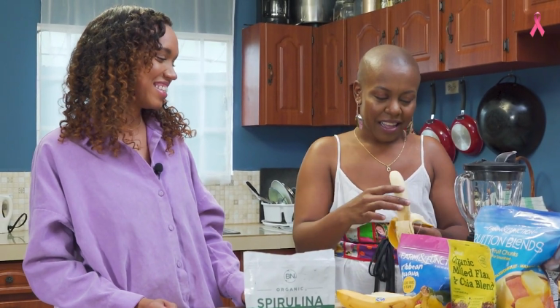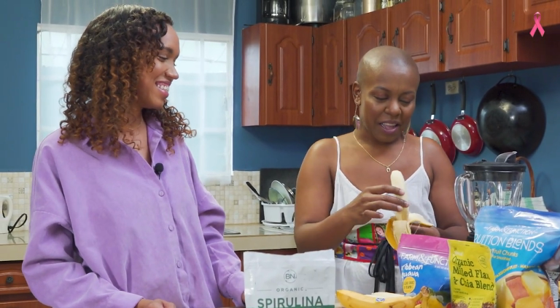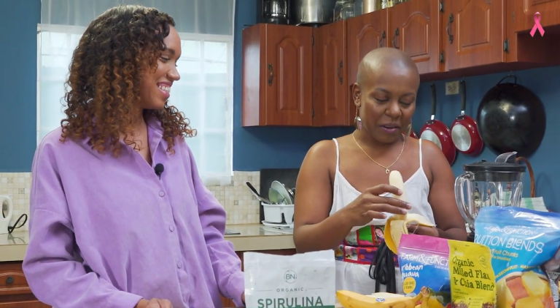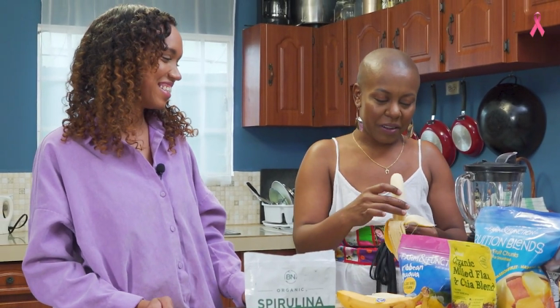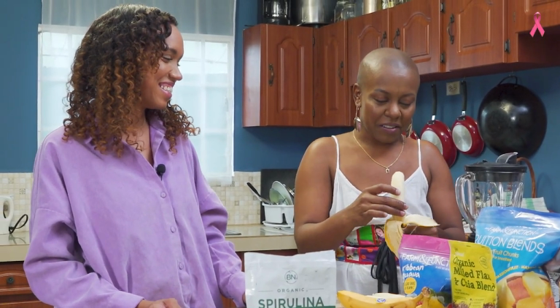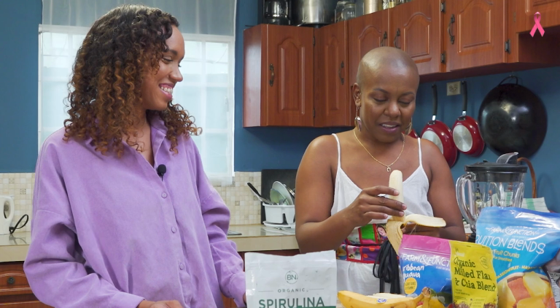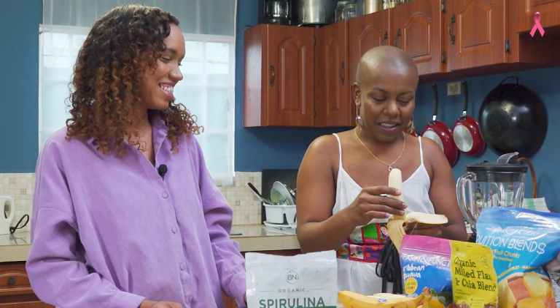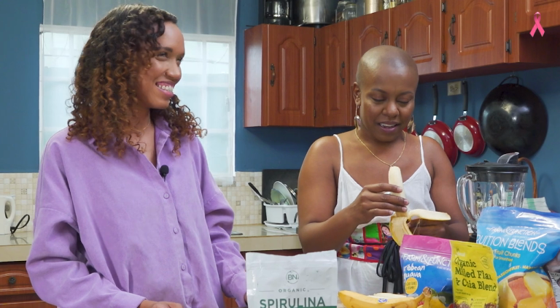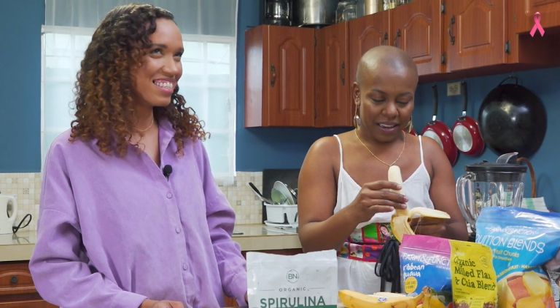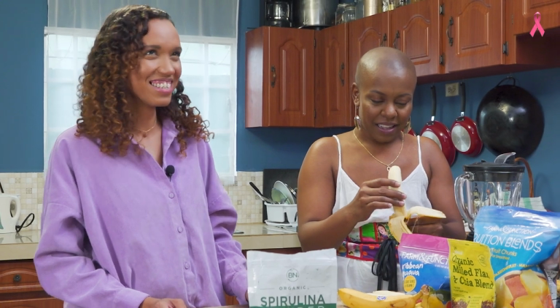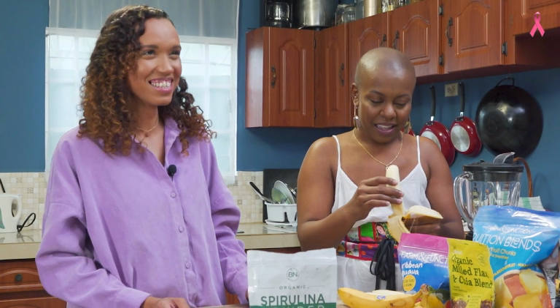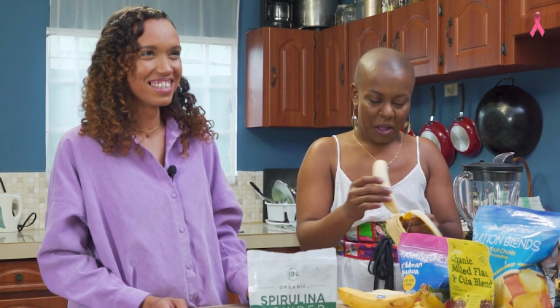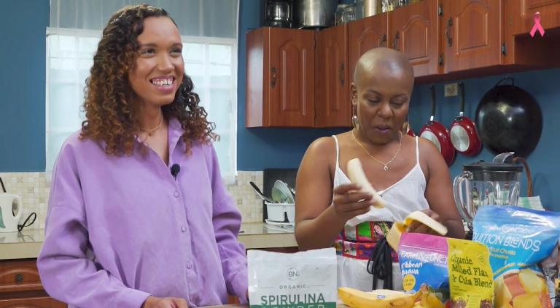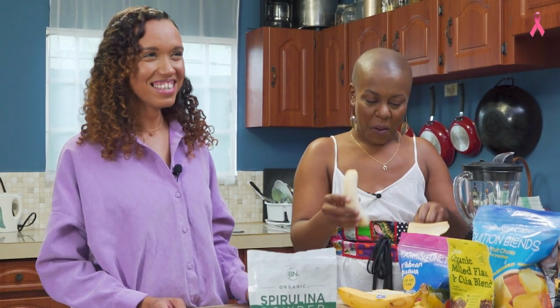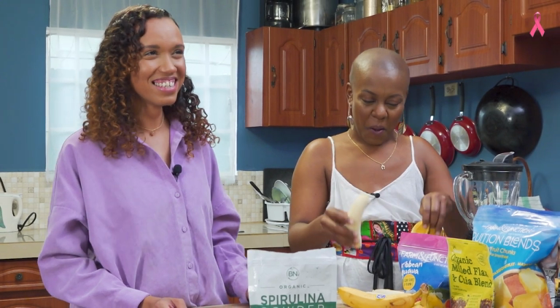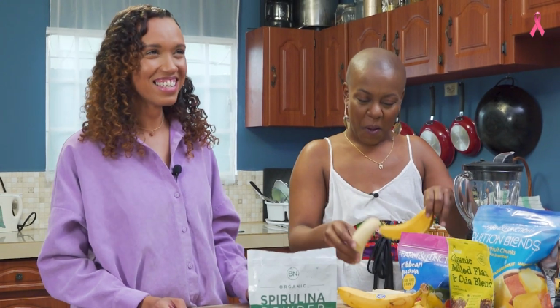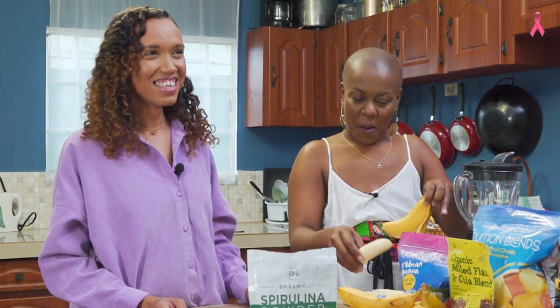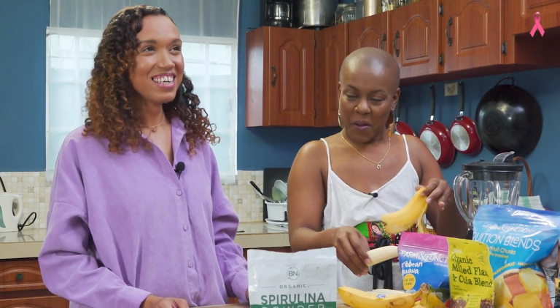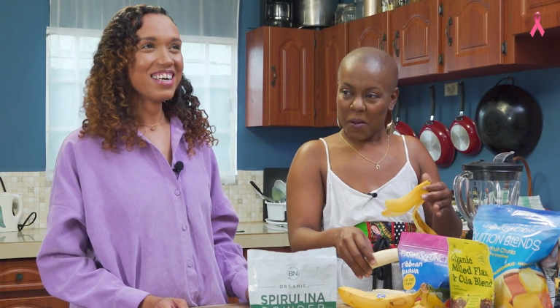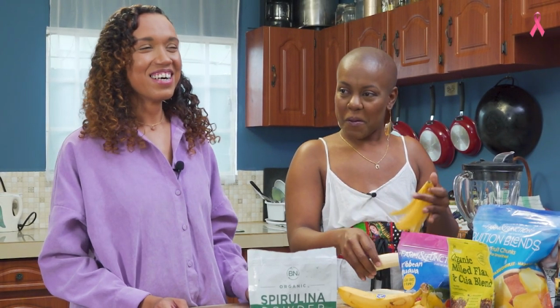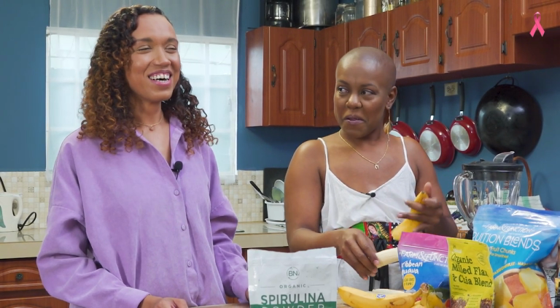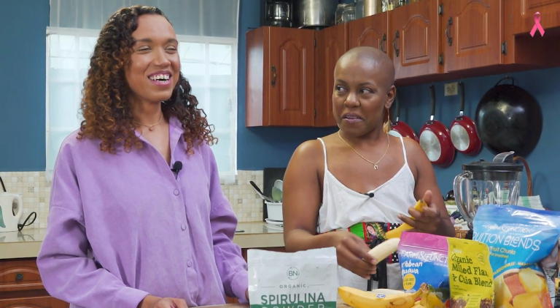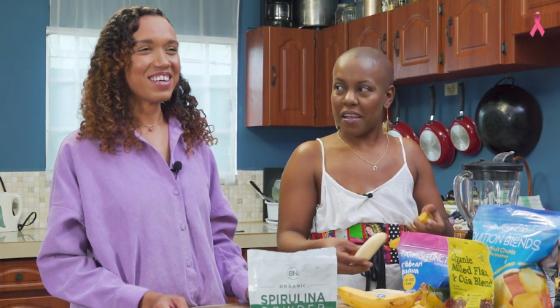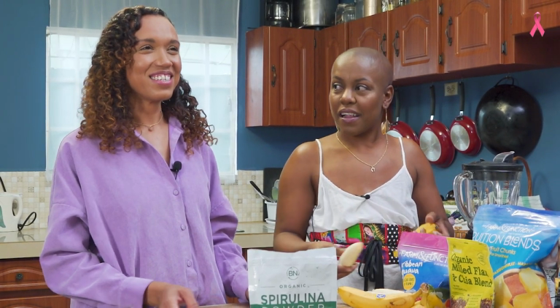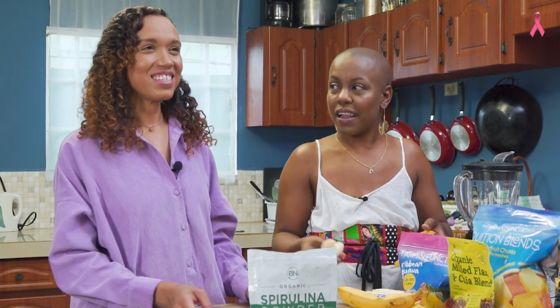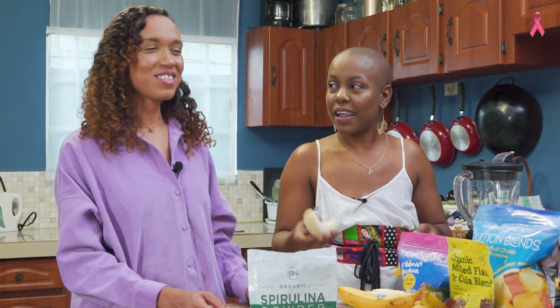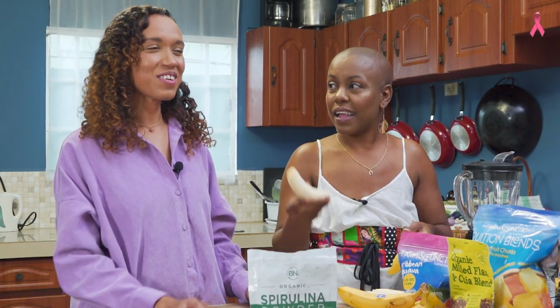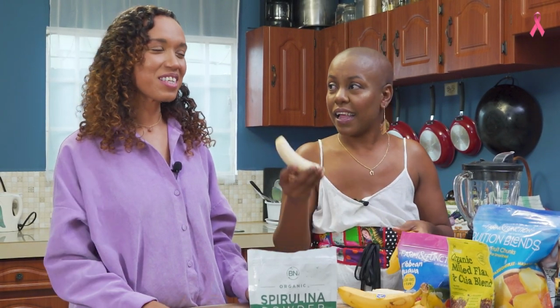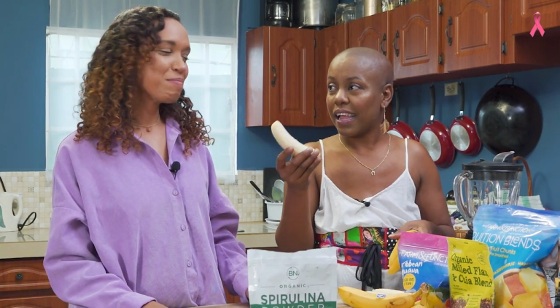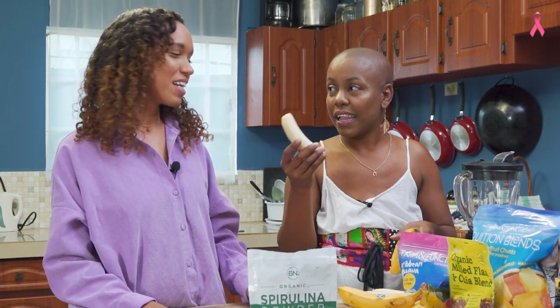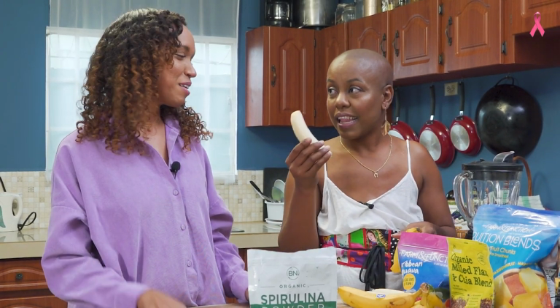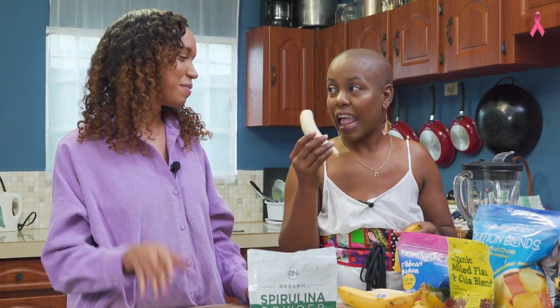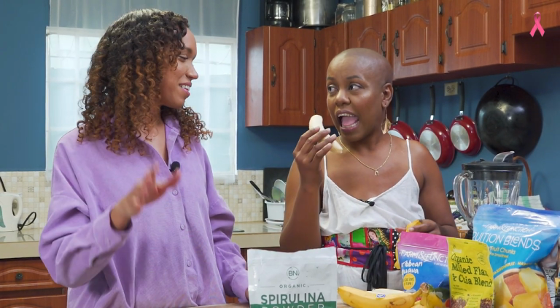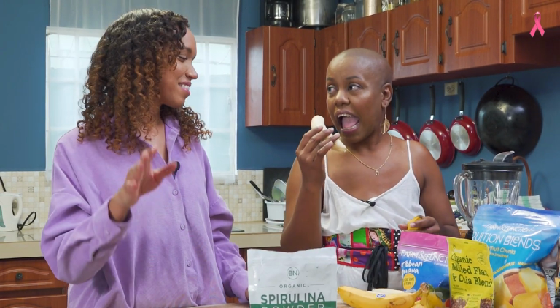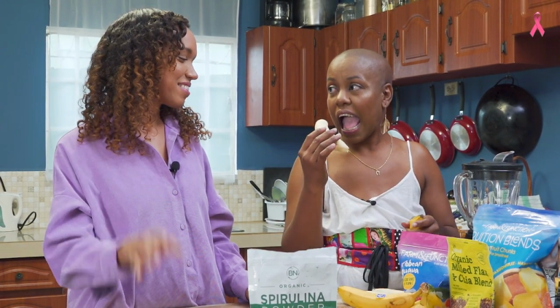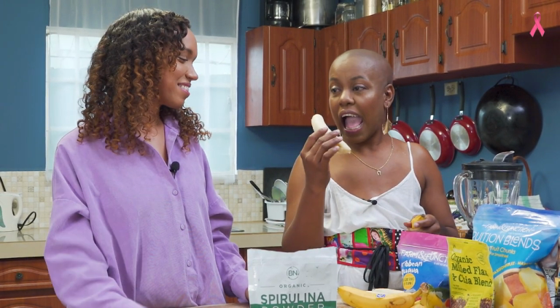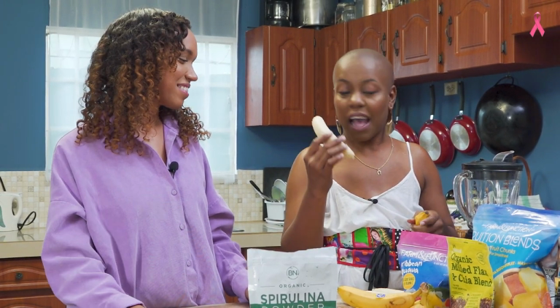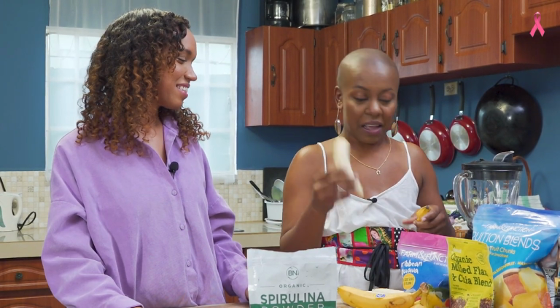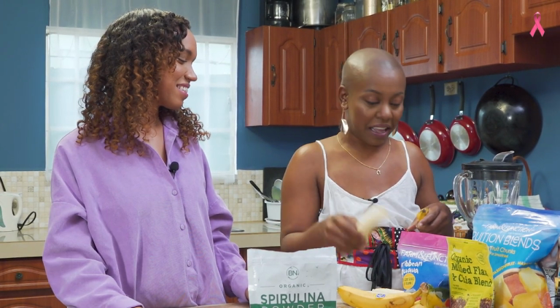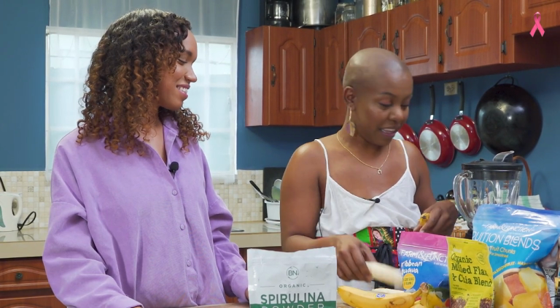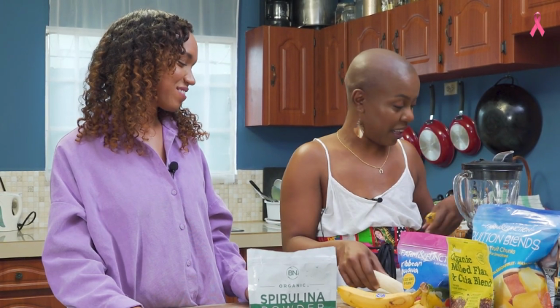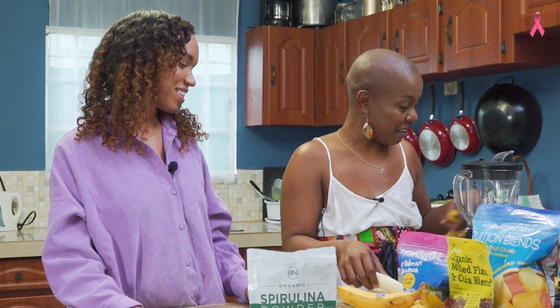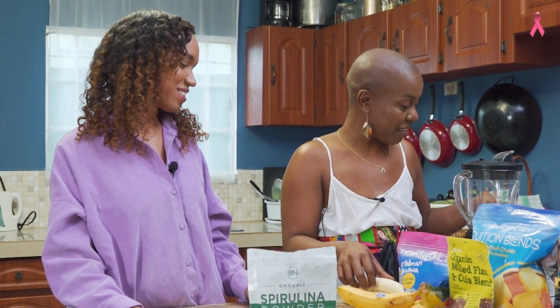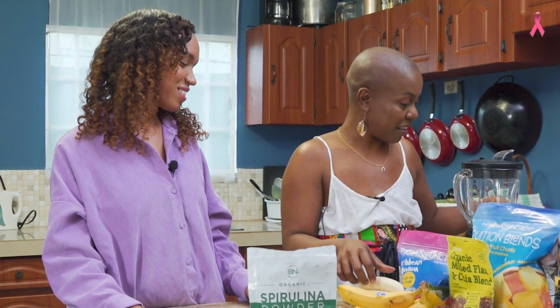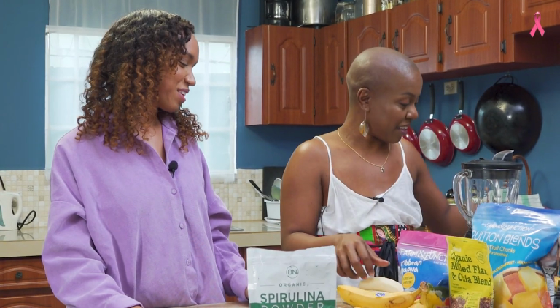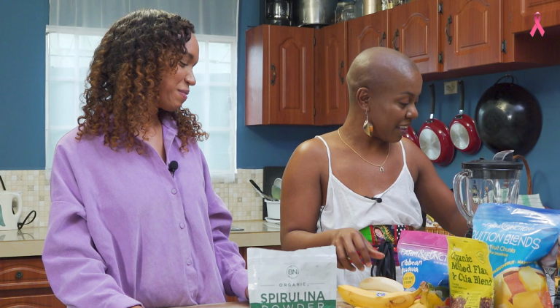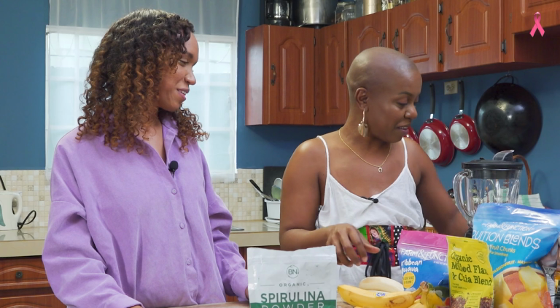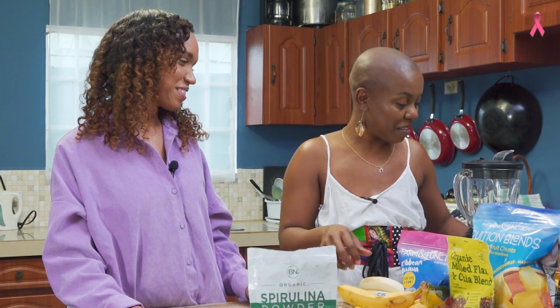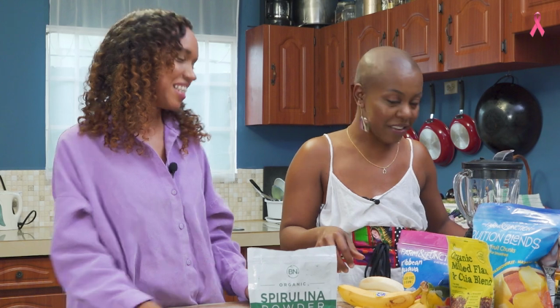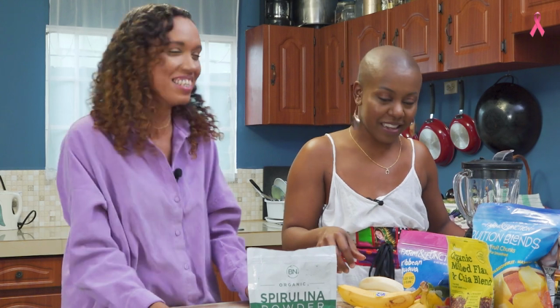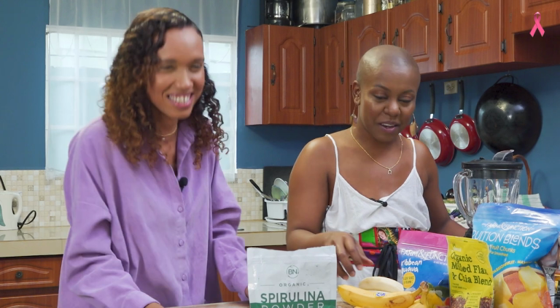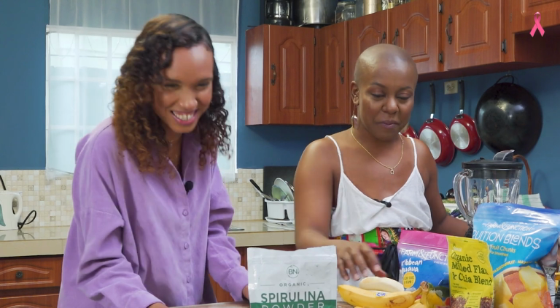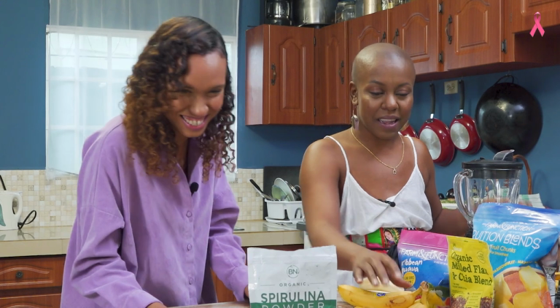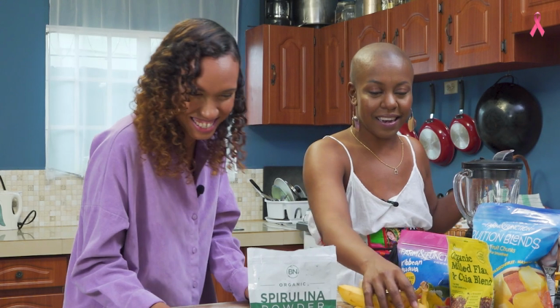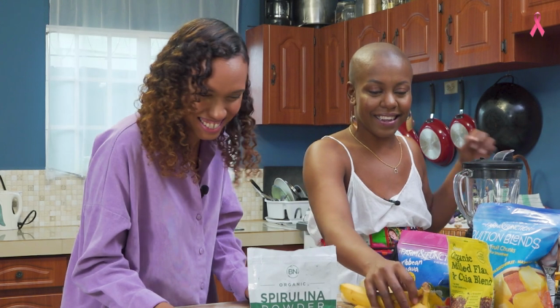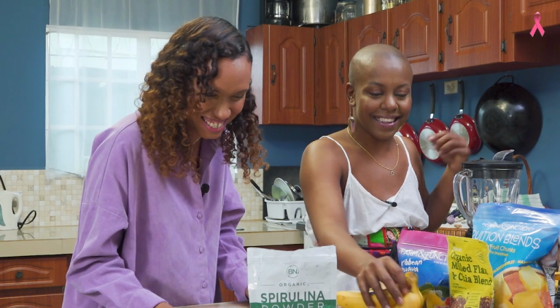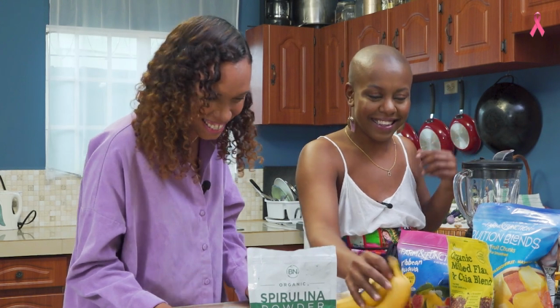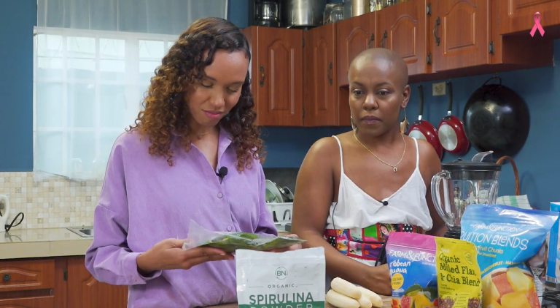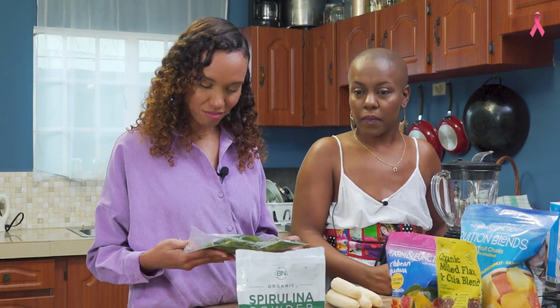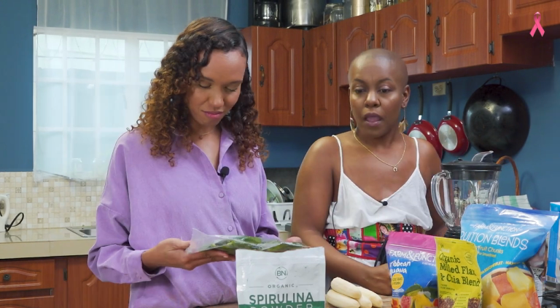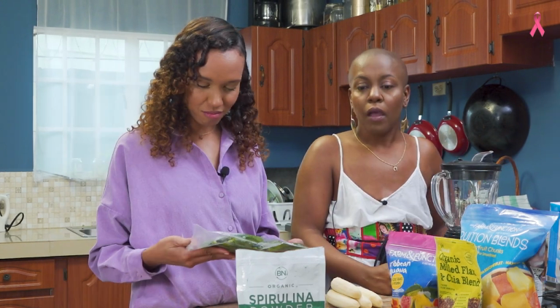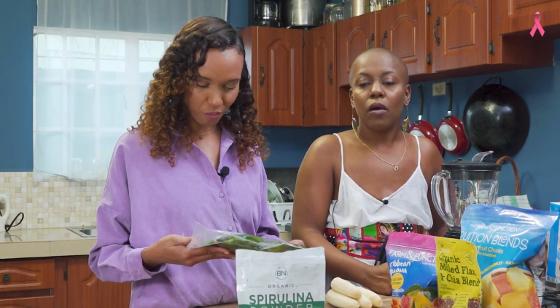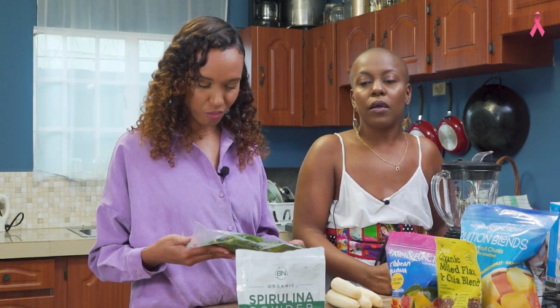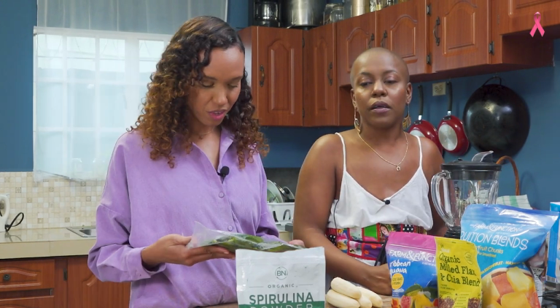What are you talking about? They soak in the blender pot. Okay, that's what I was talking about.